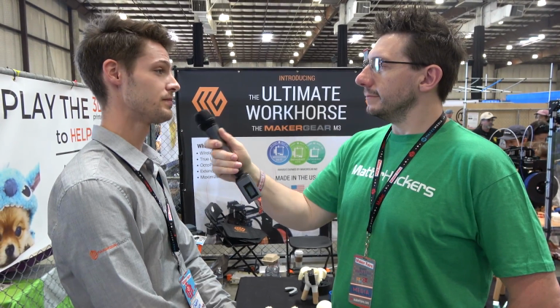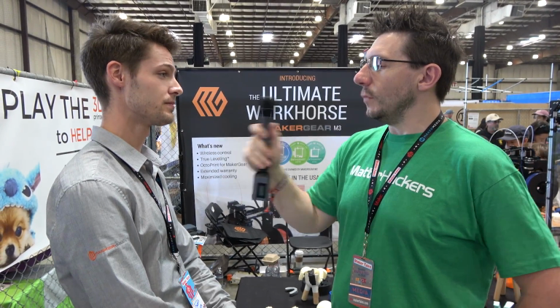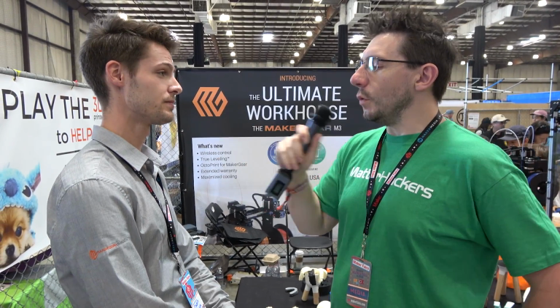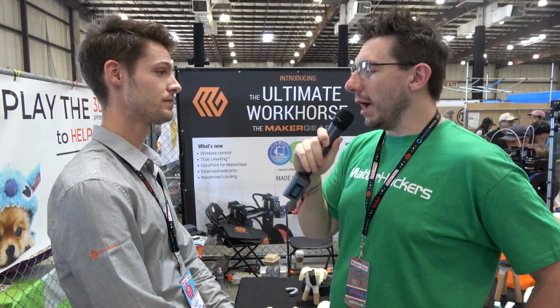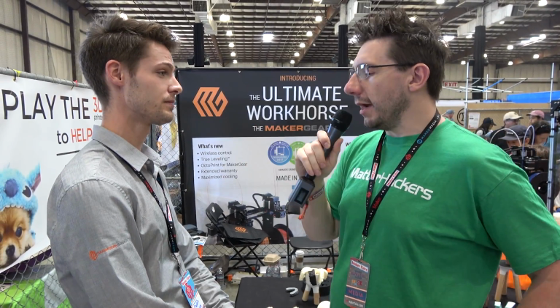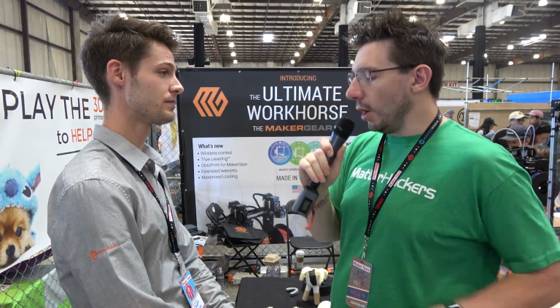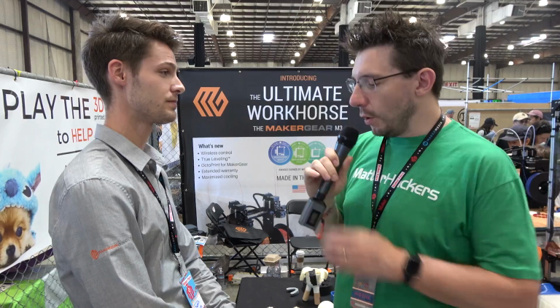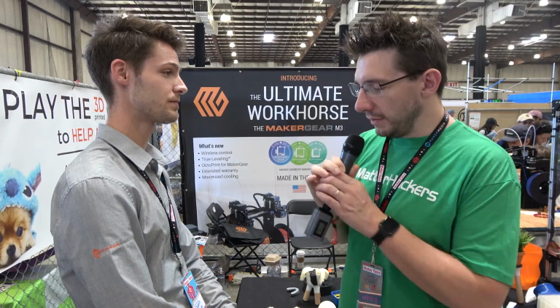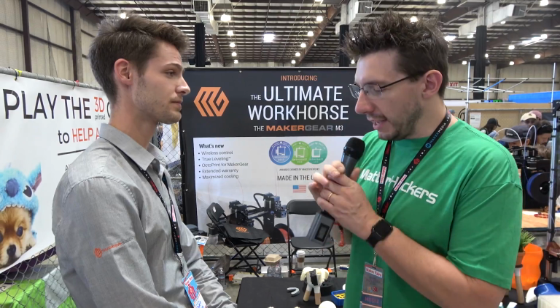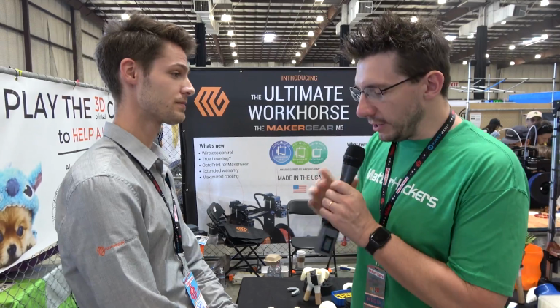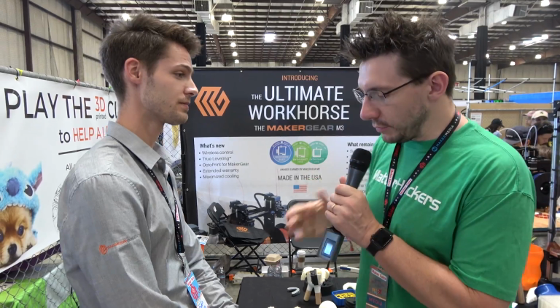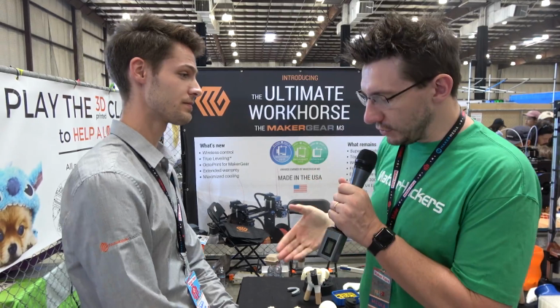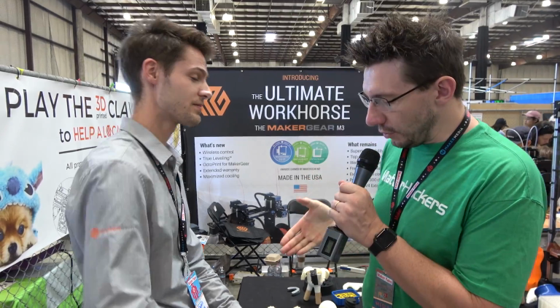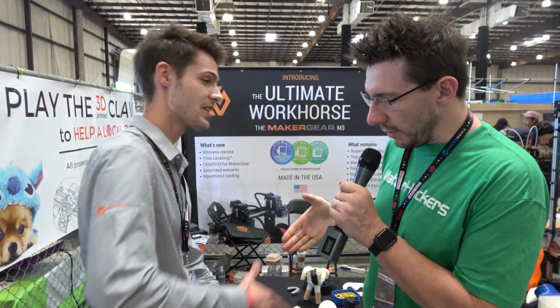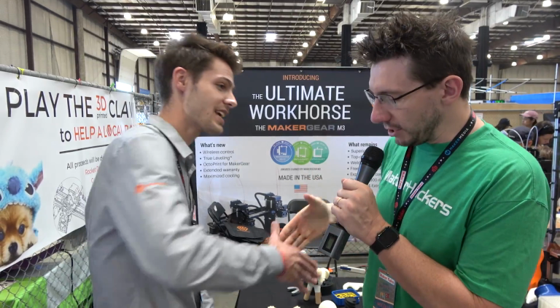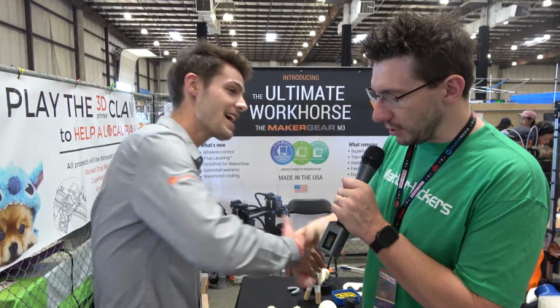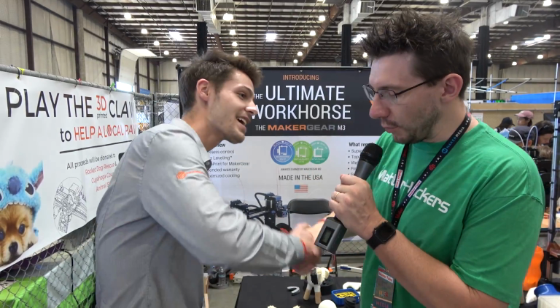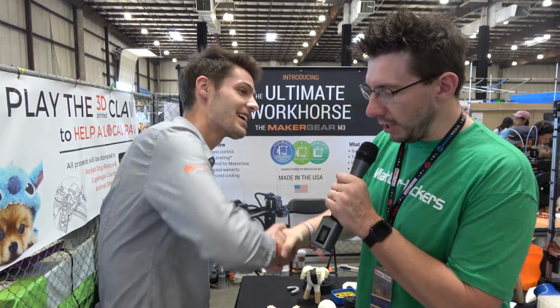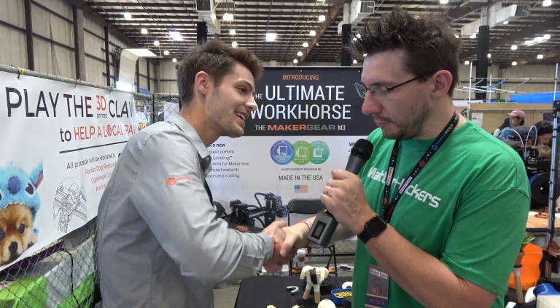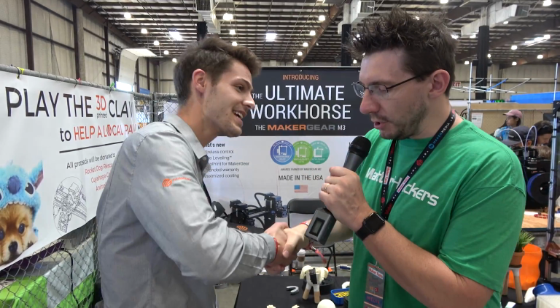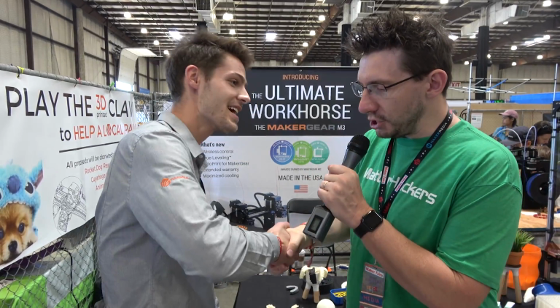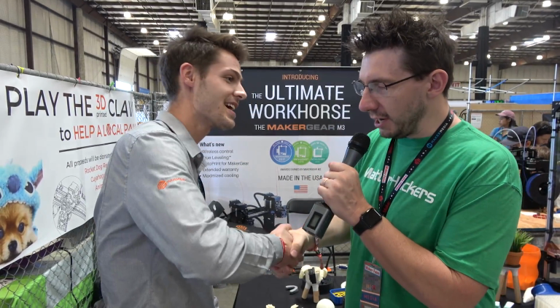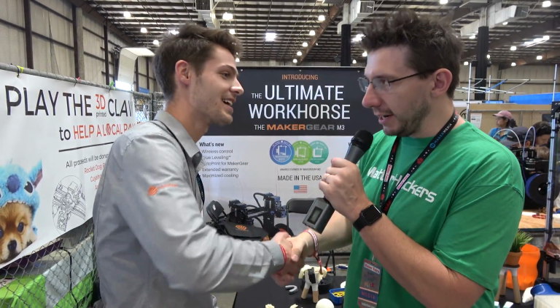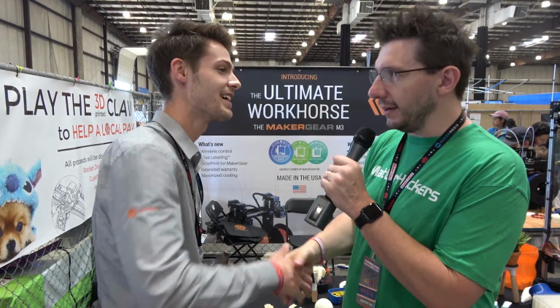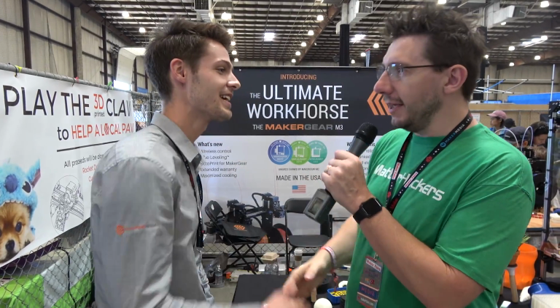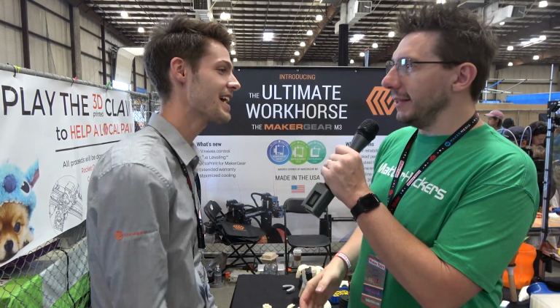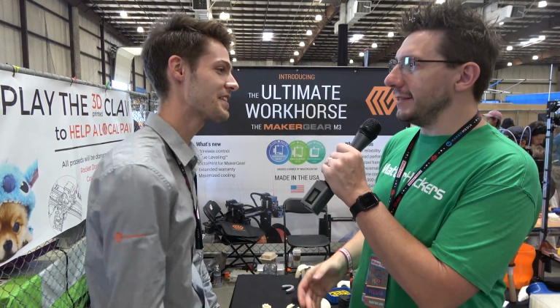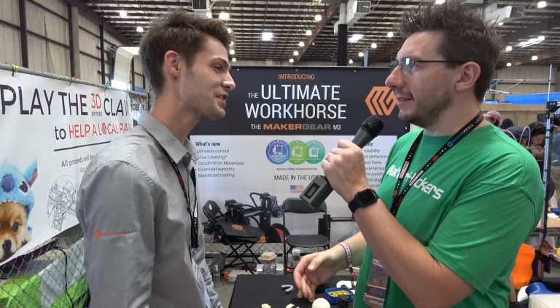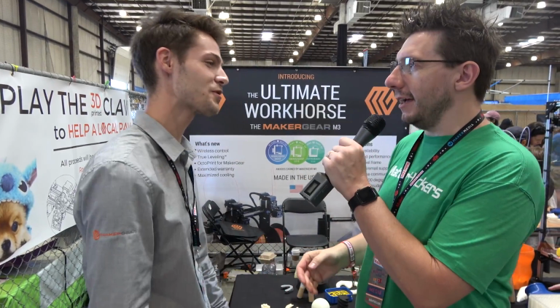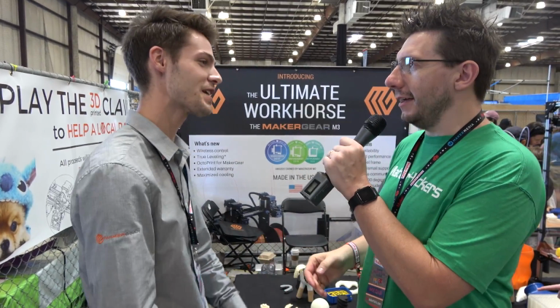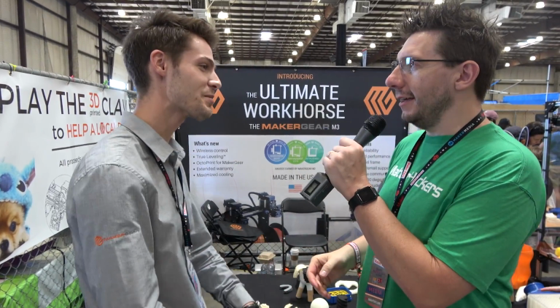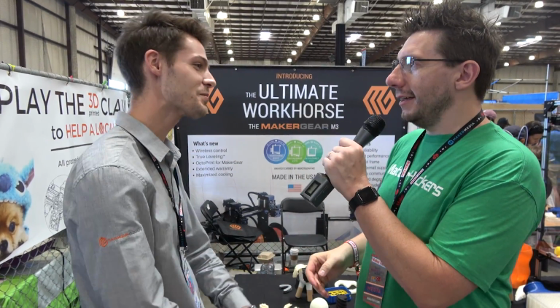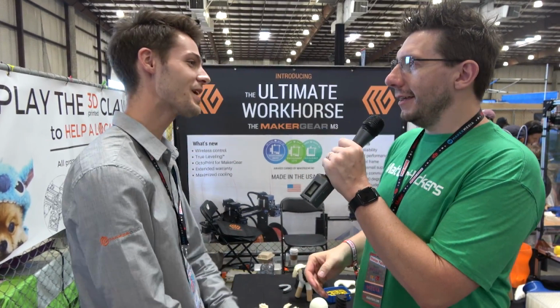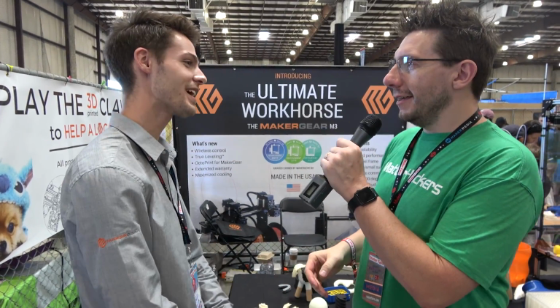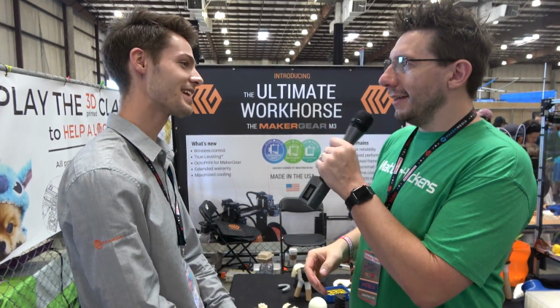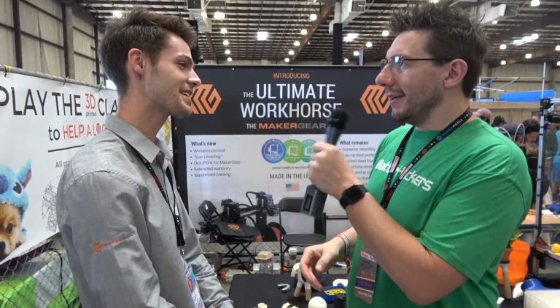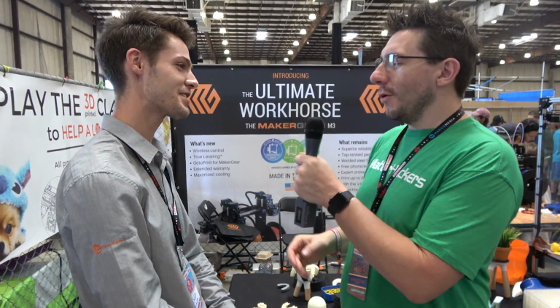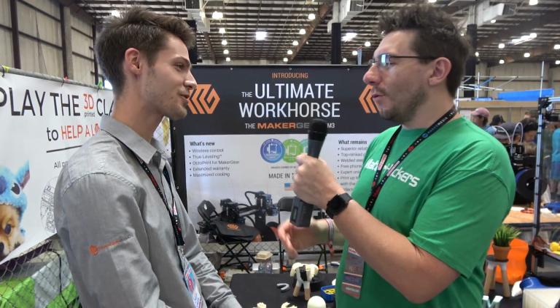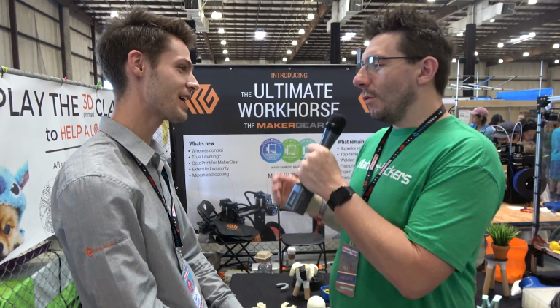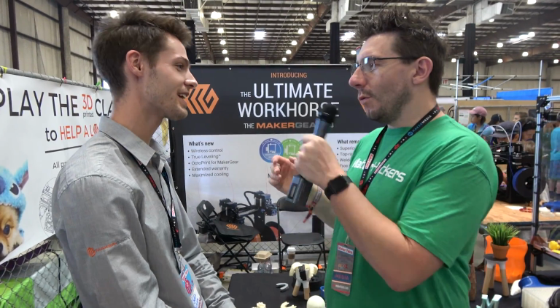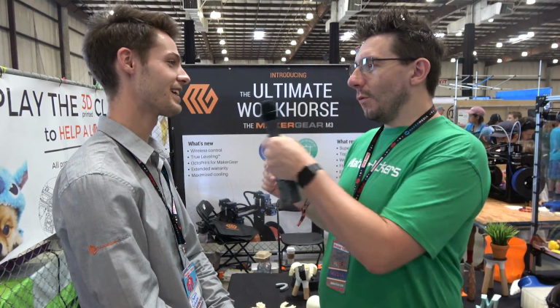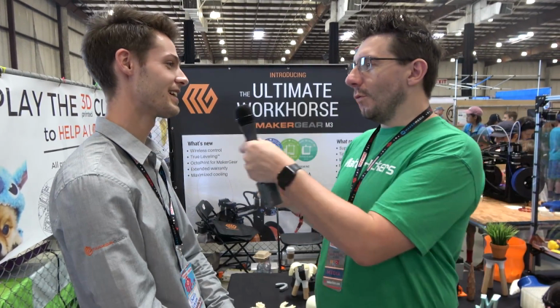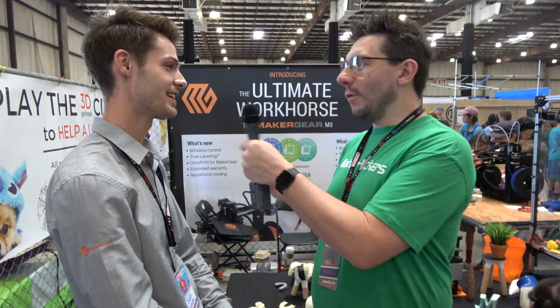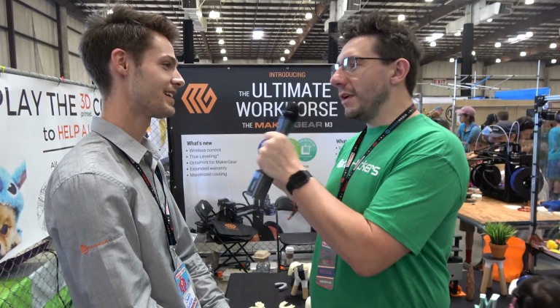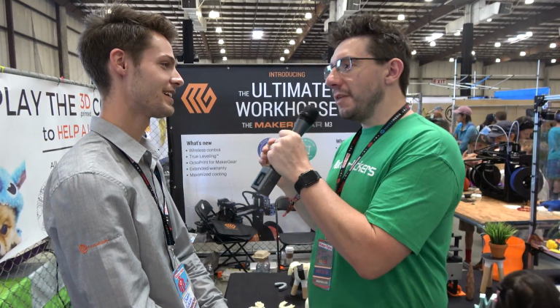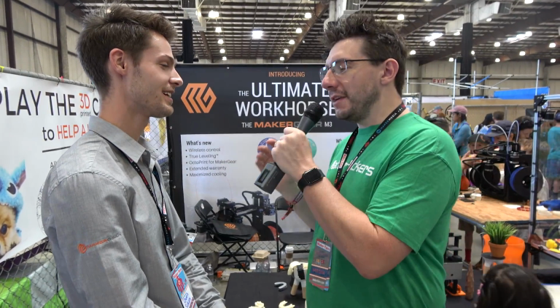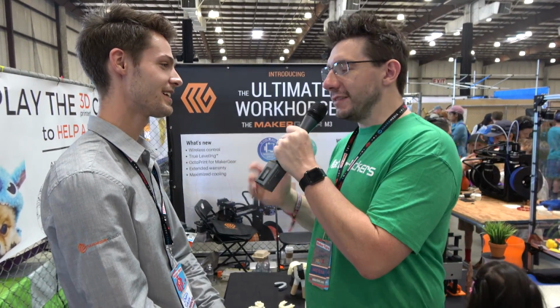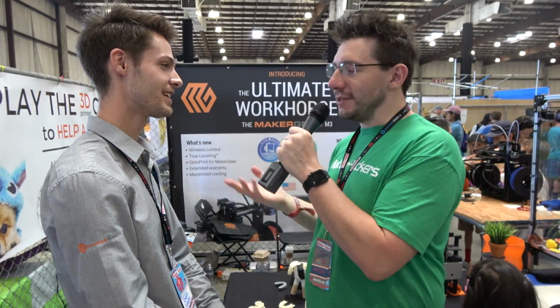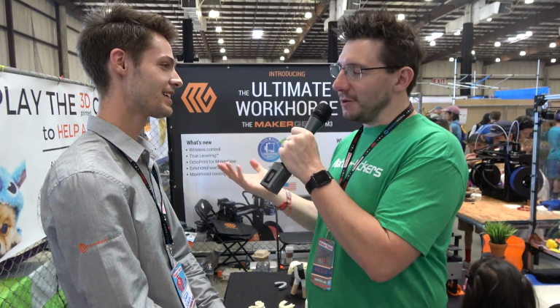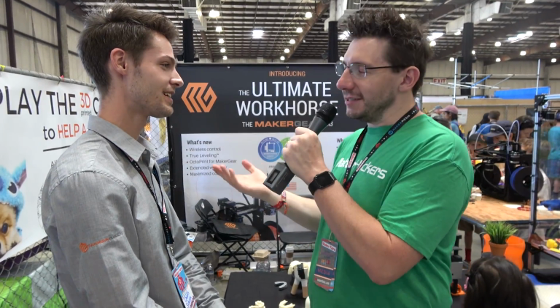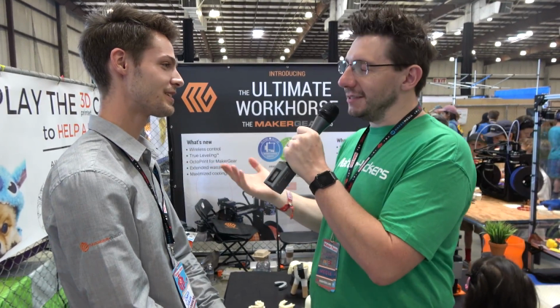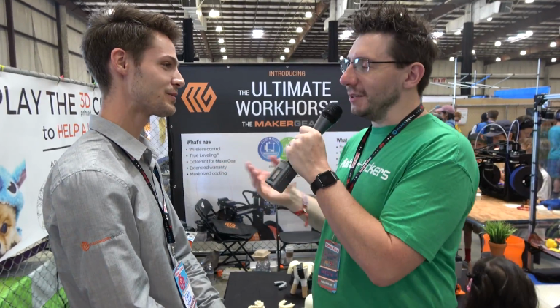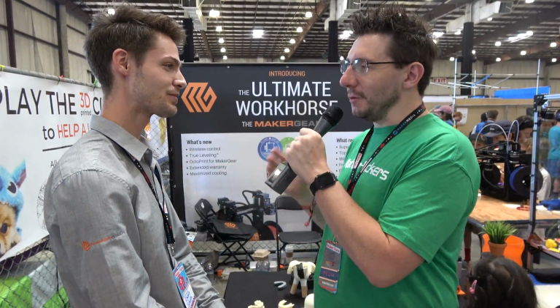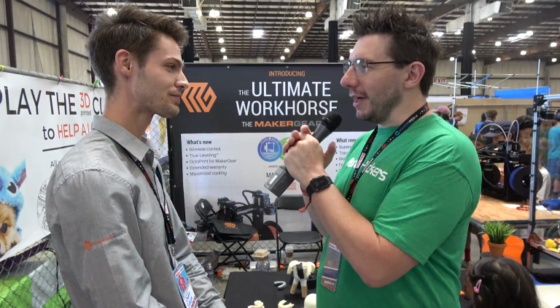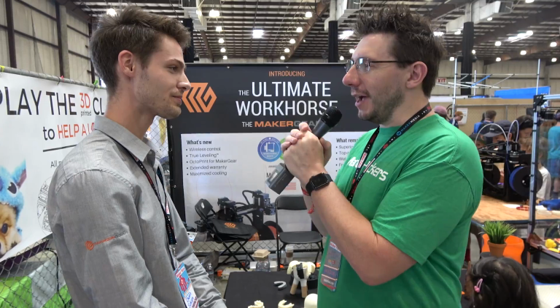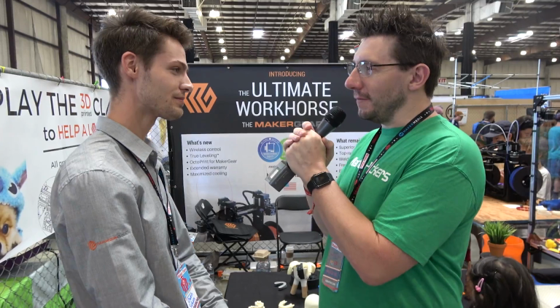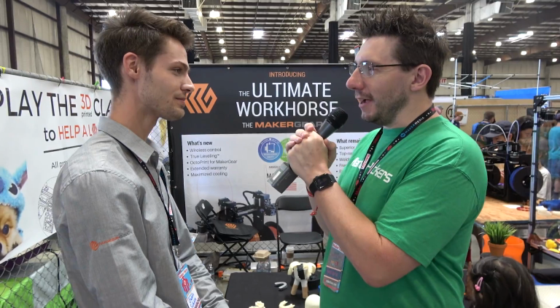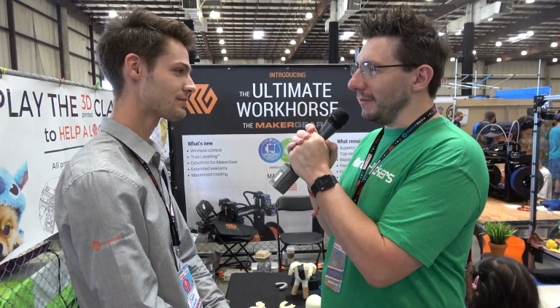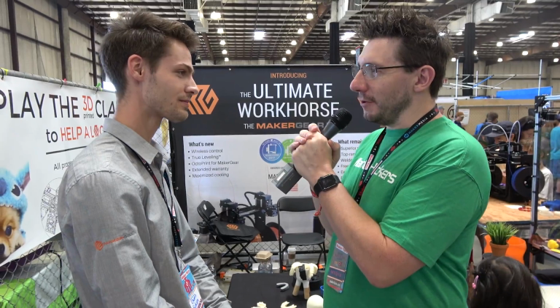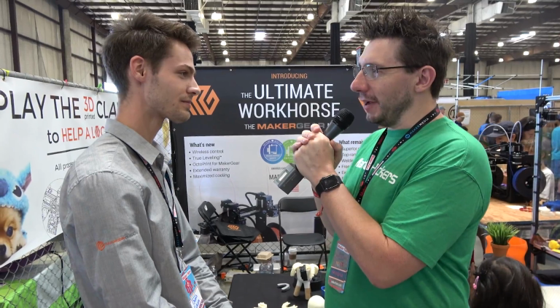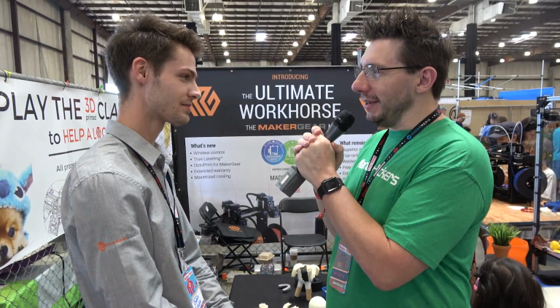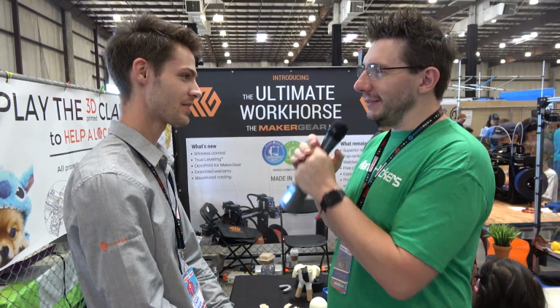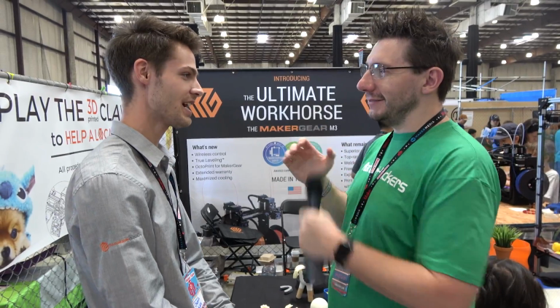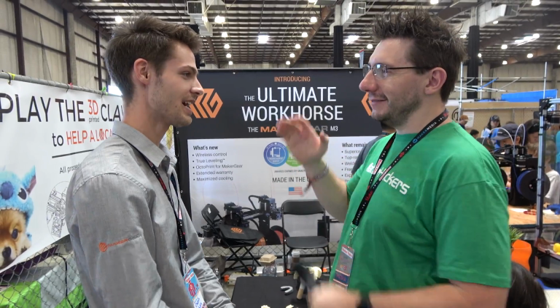You got it, Owen. Thank you so much, I really appreciate it. Thanks for stopping by — this is great. One of the things I do is finish with a high five. You ready? Yeah.